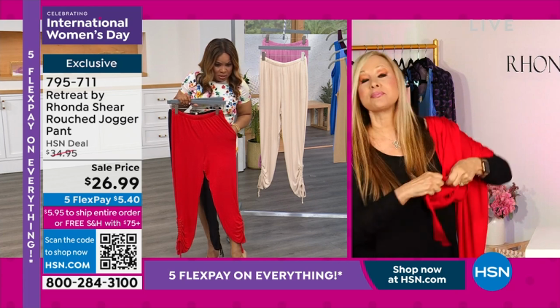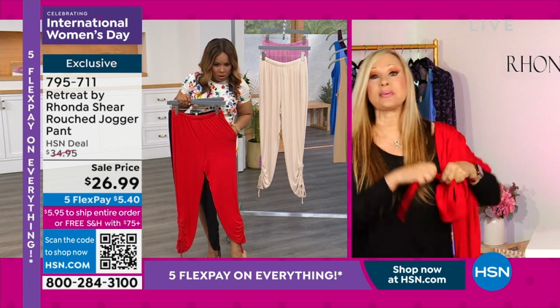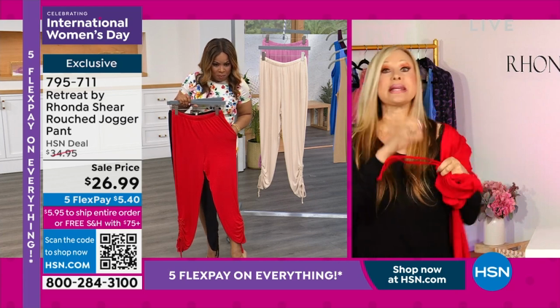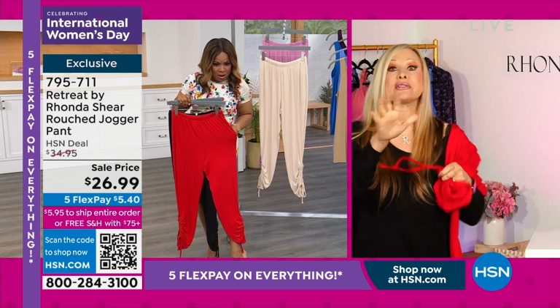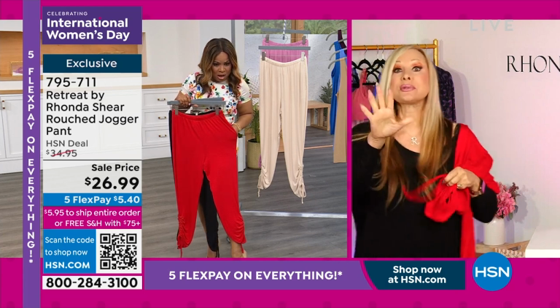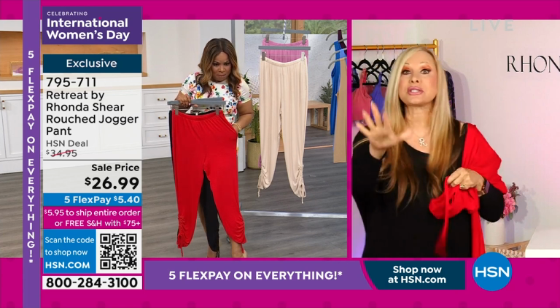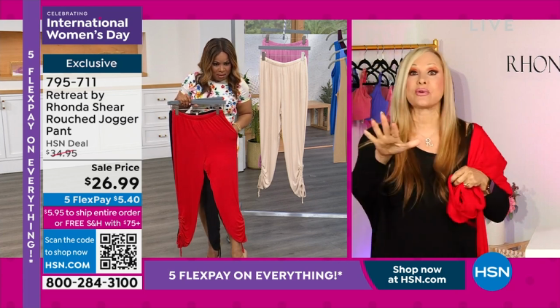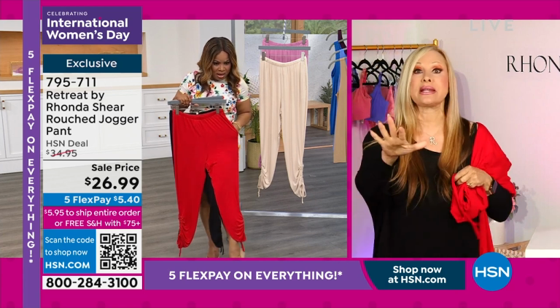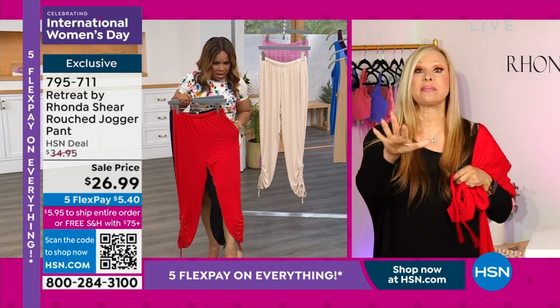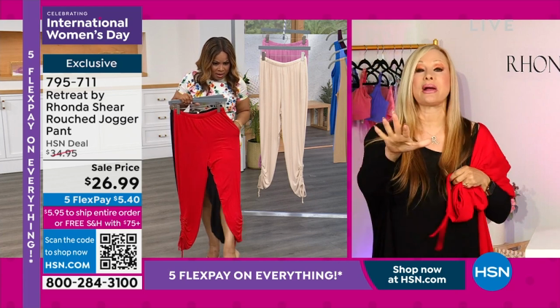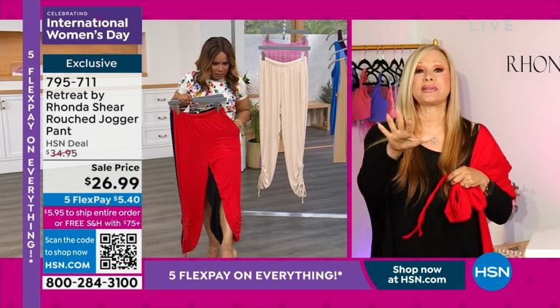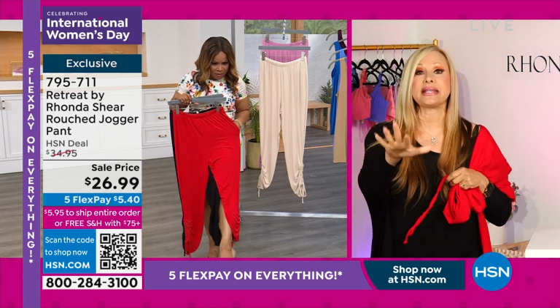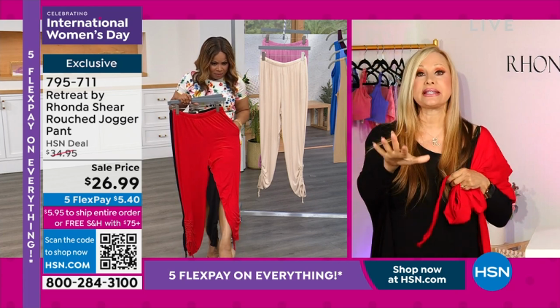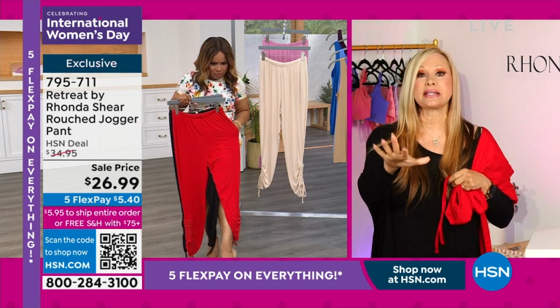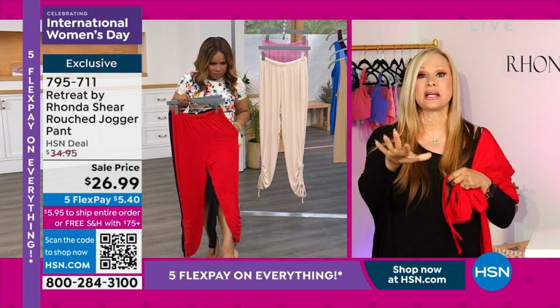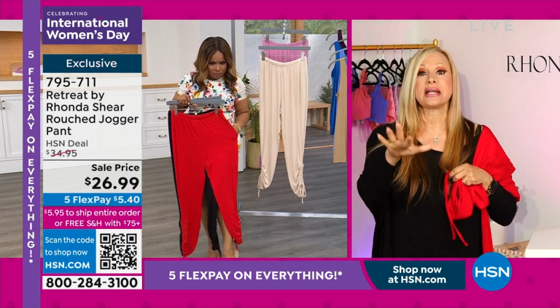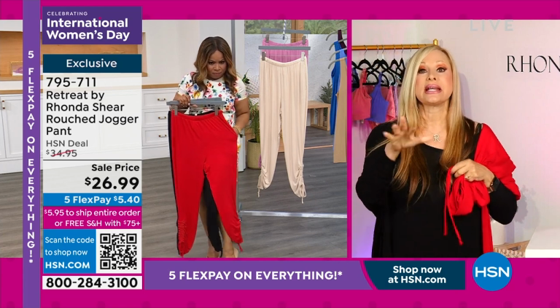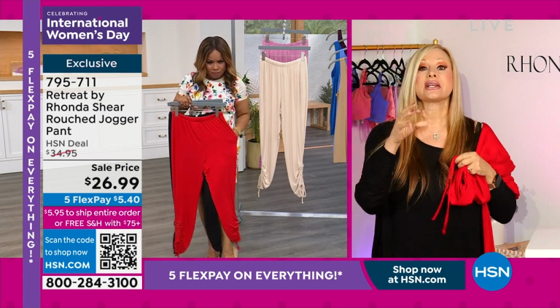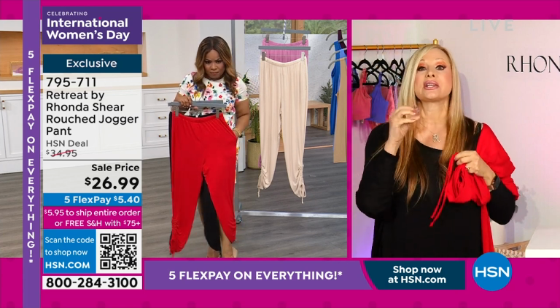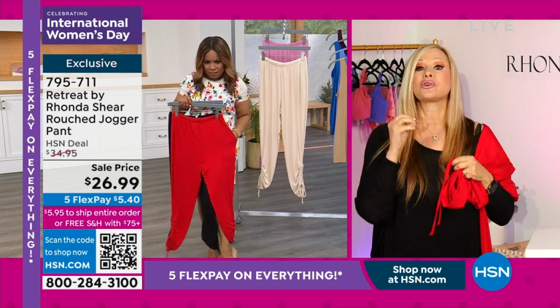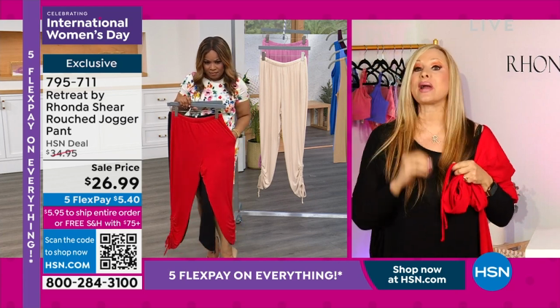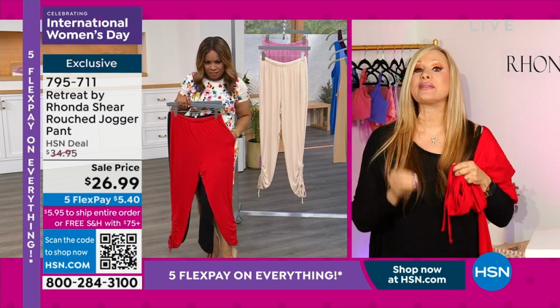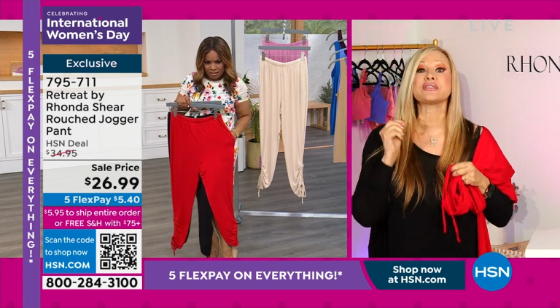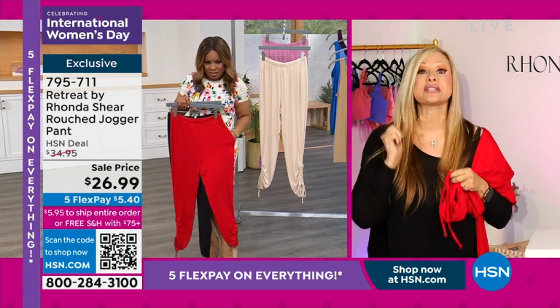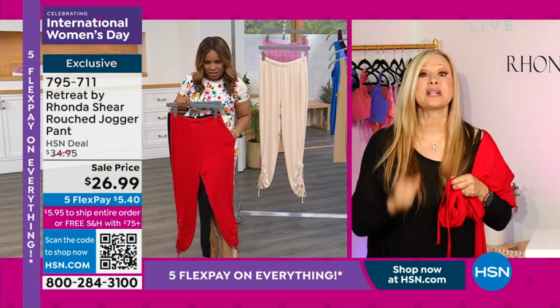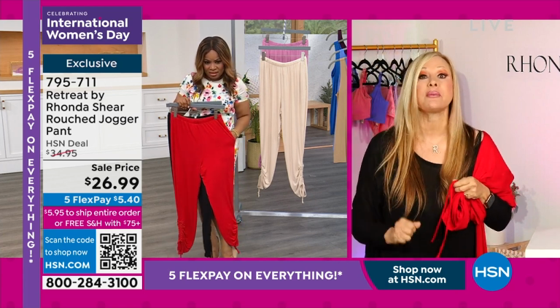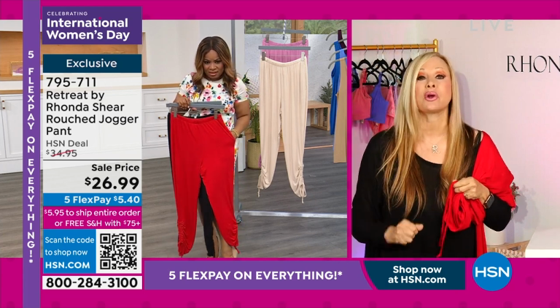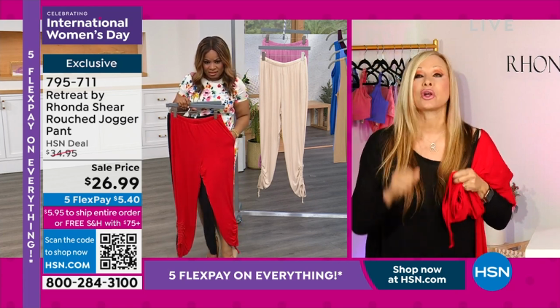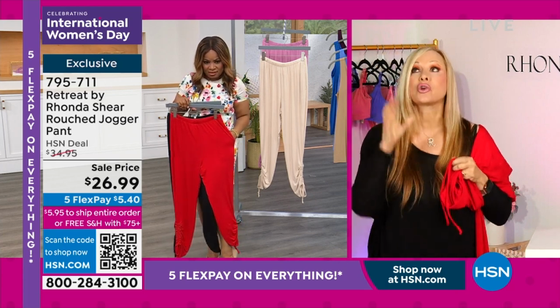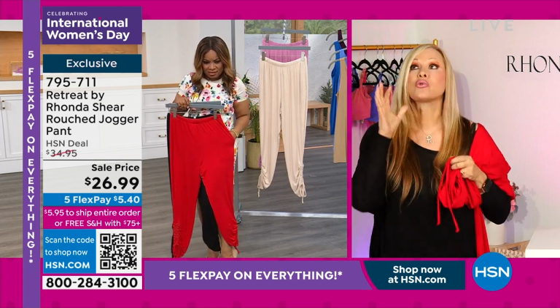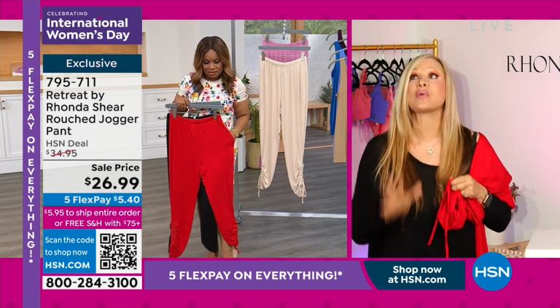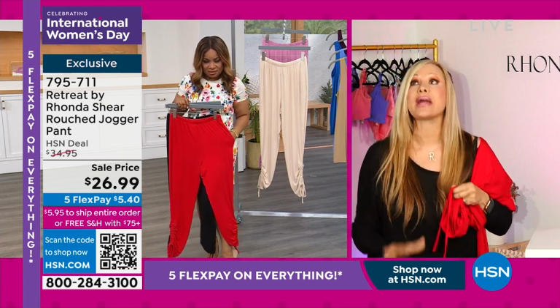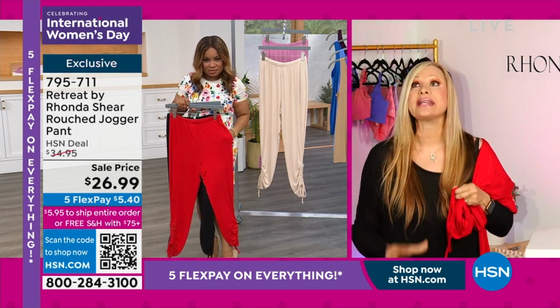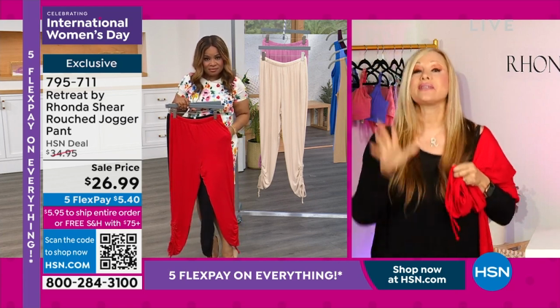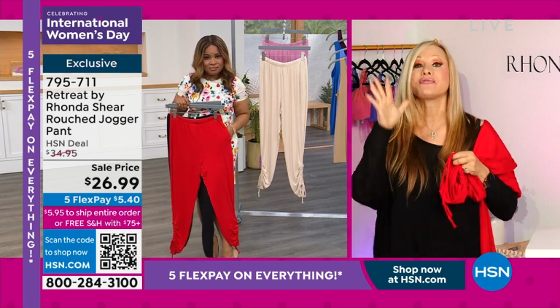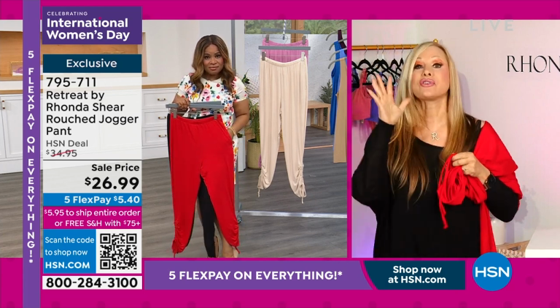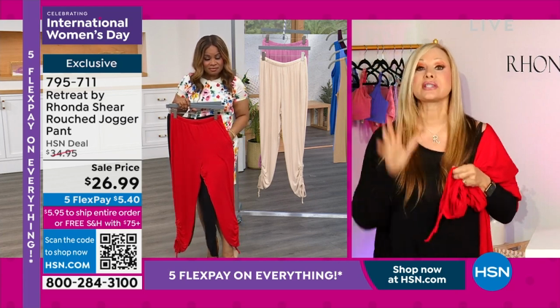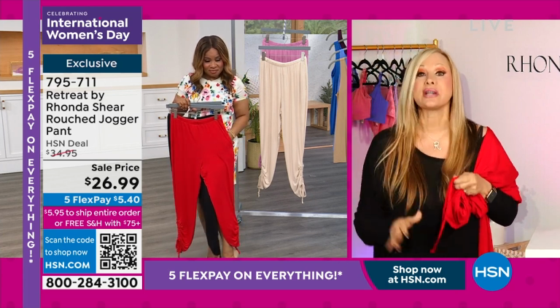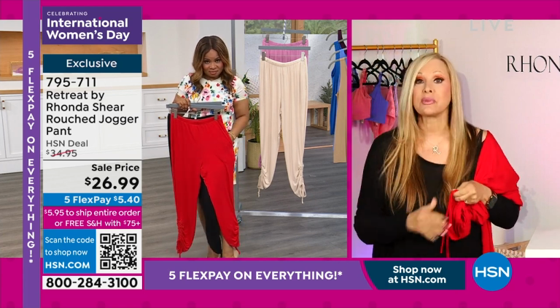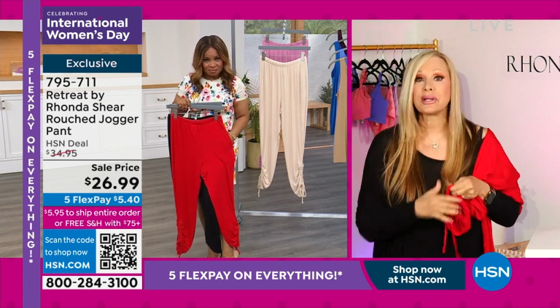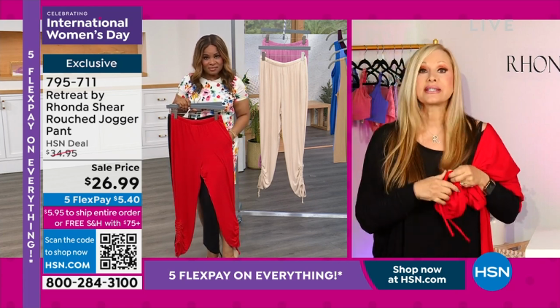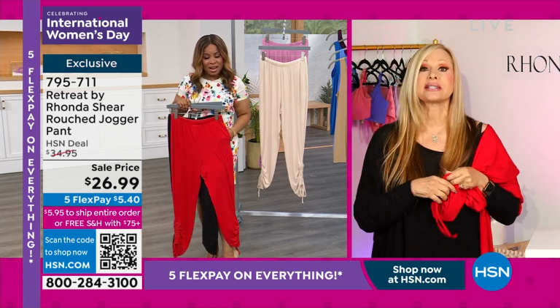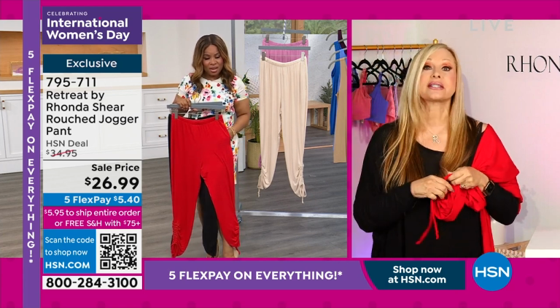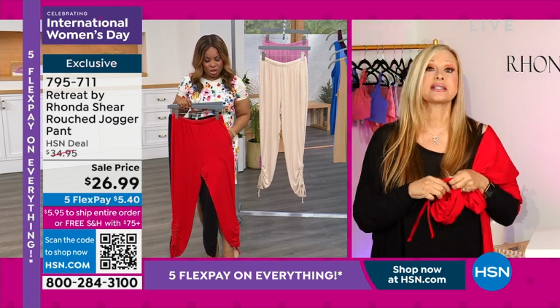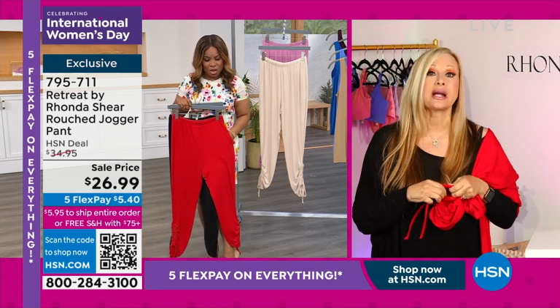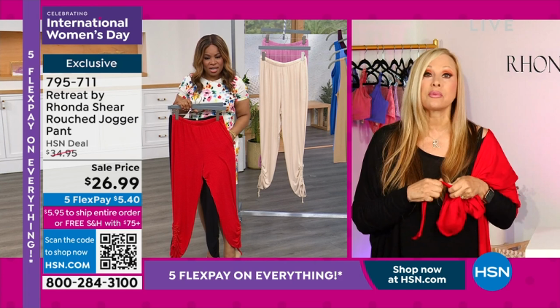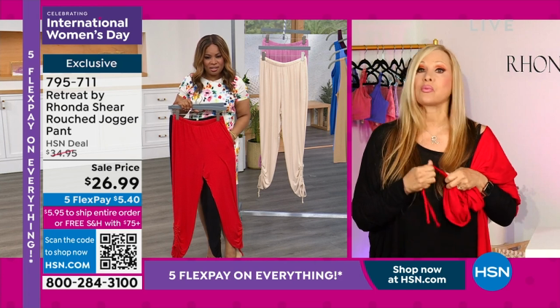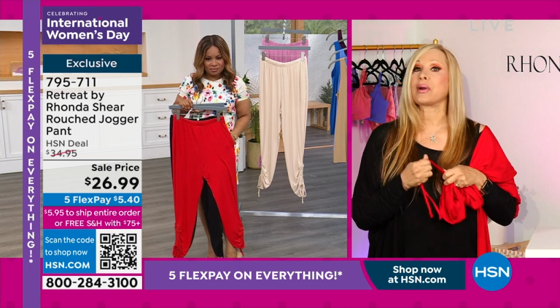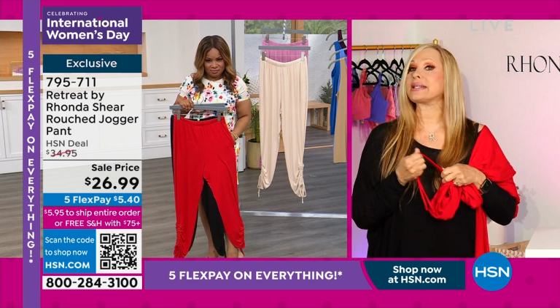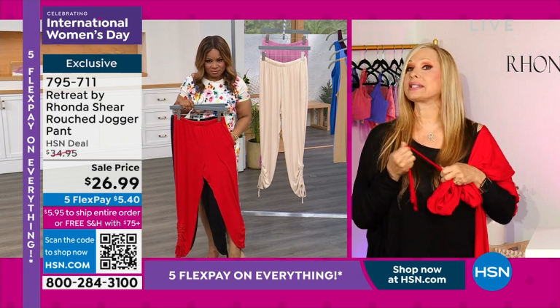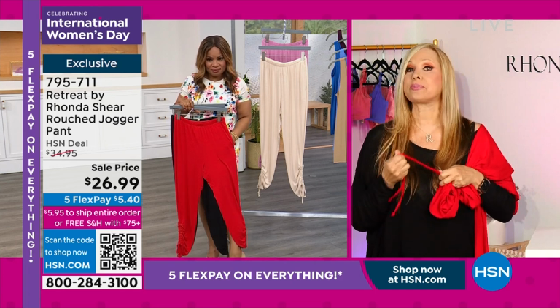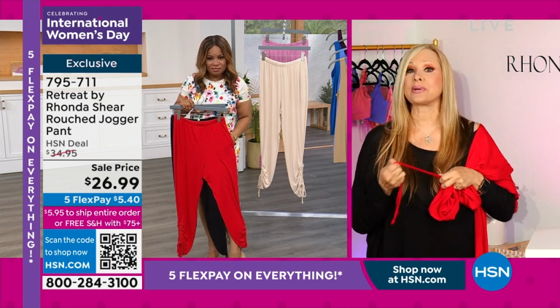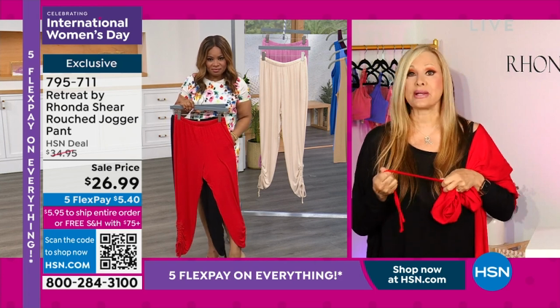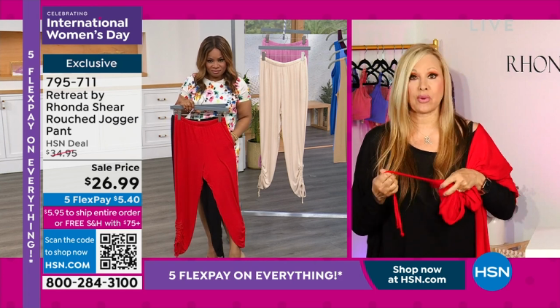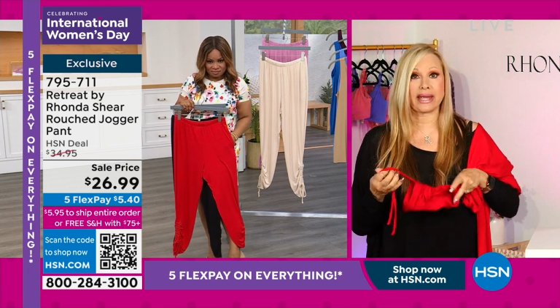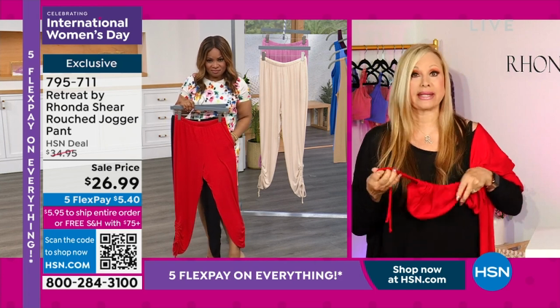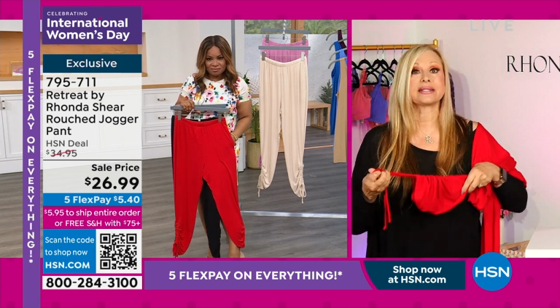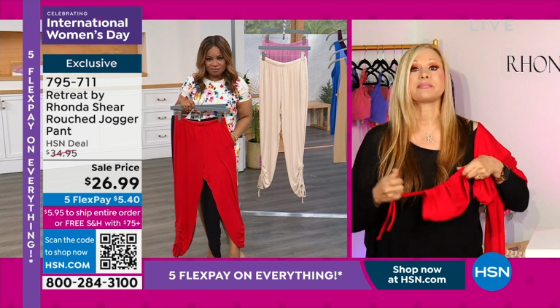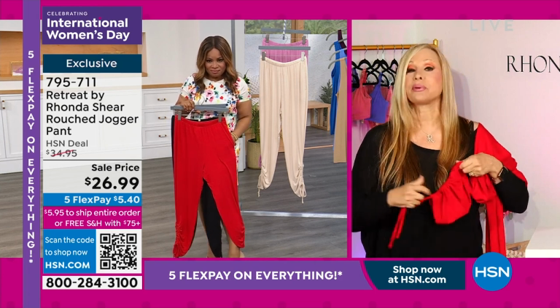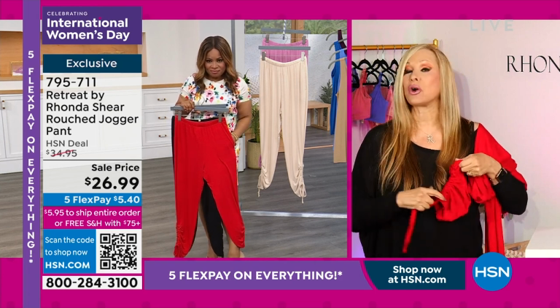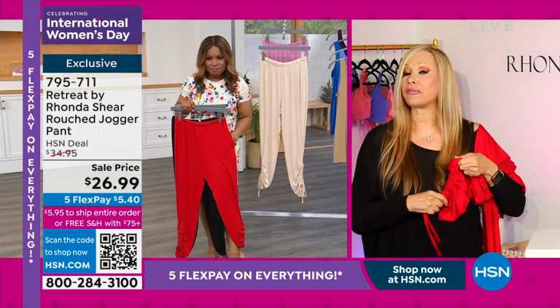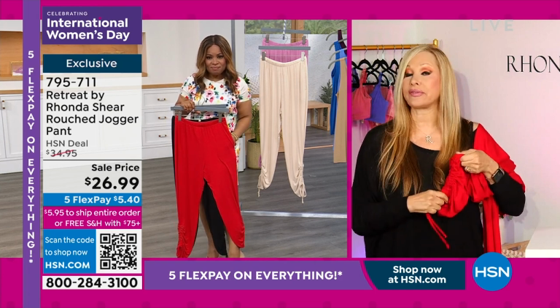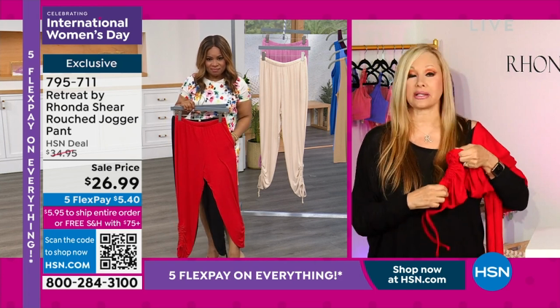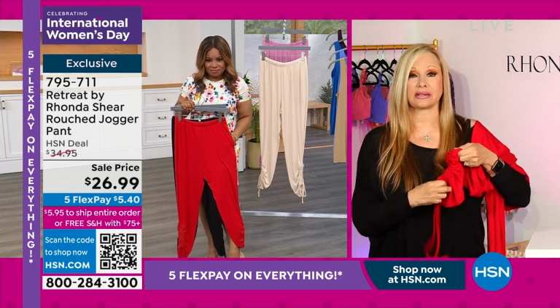Here's what's great about these — great for summer. It's a summer weight, spring weight. Perfect.